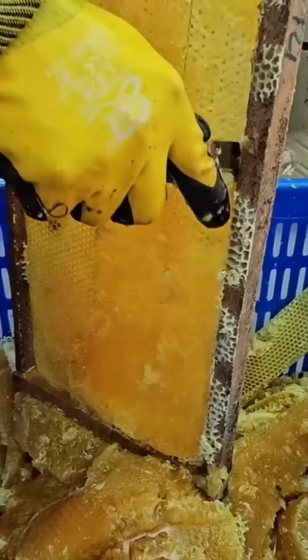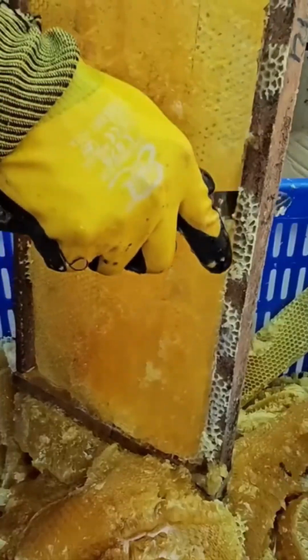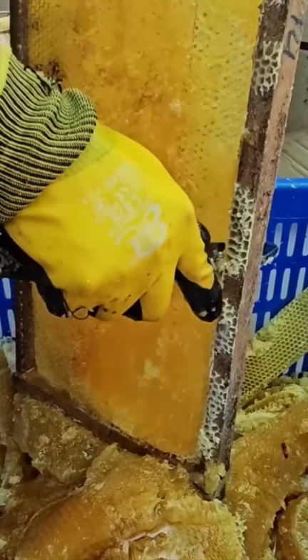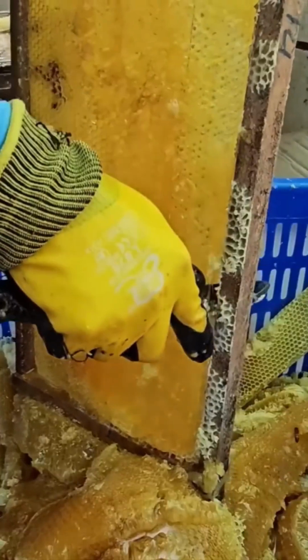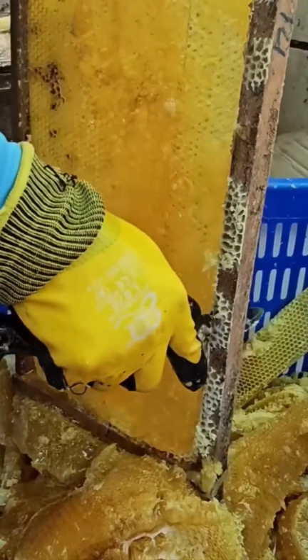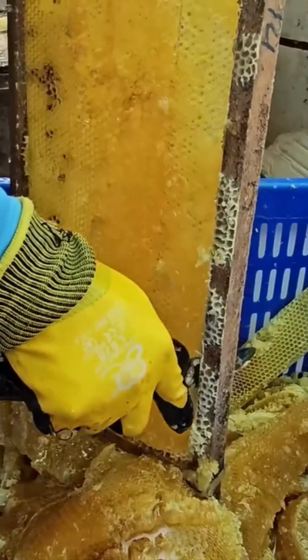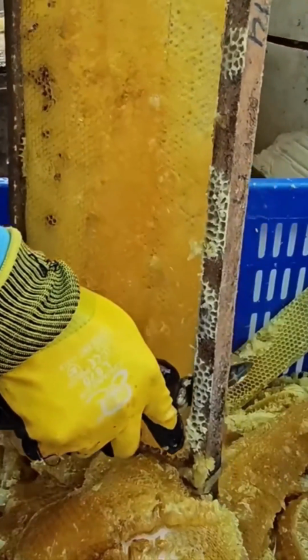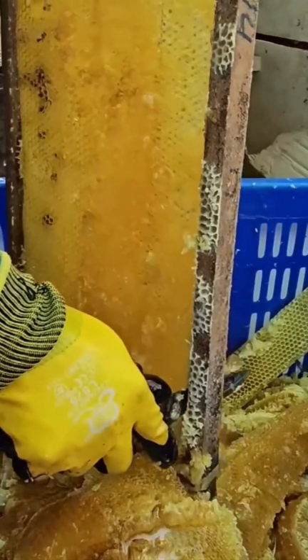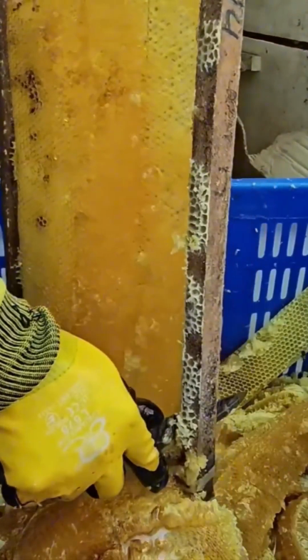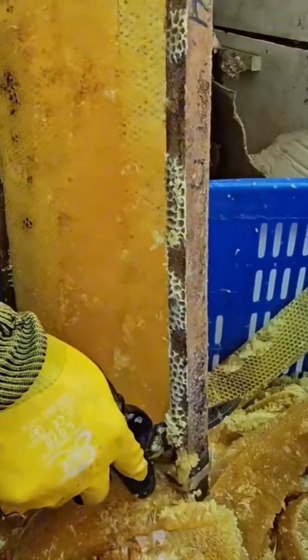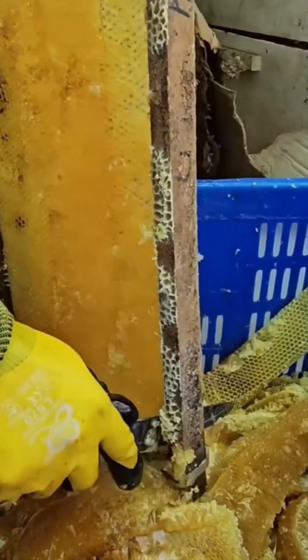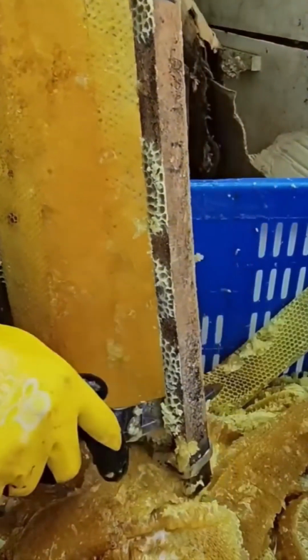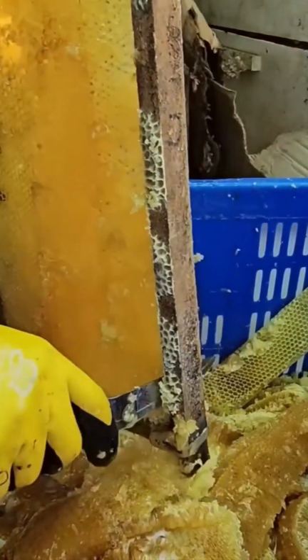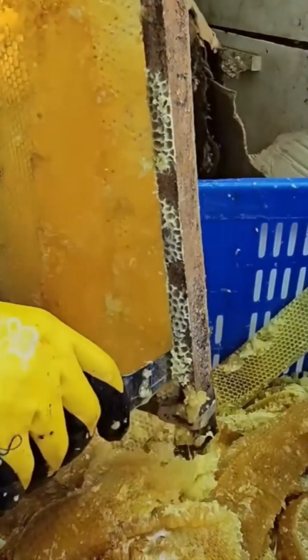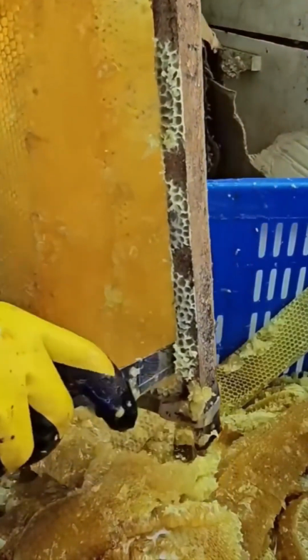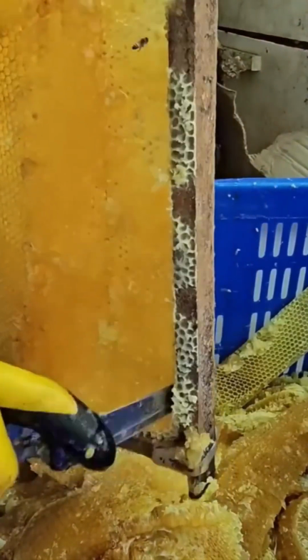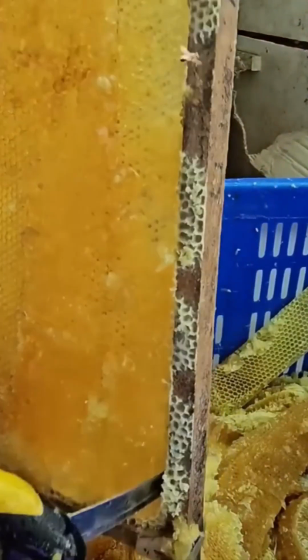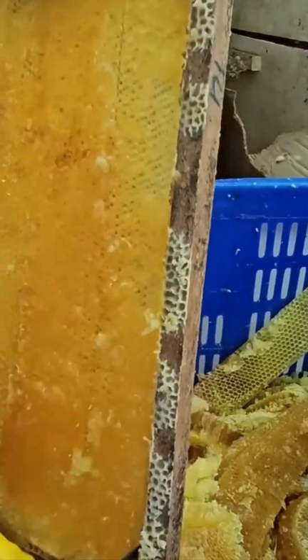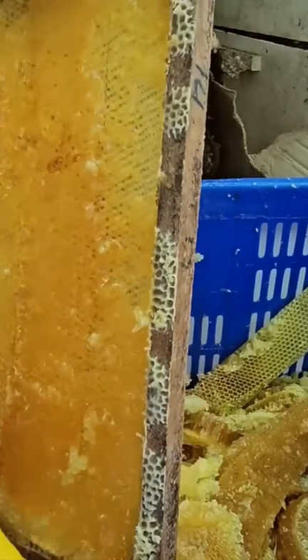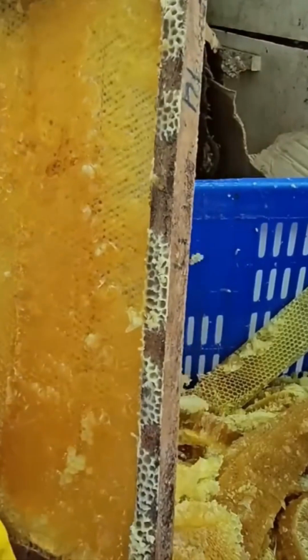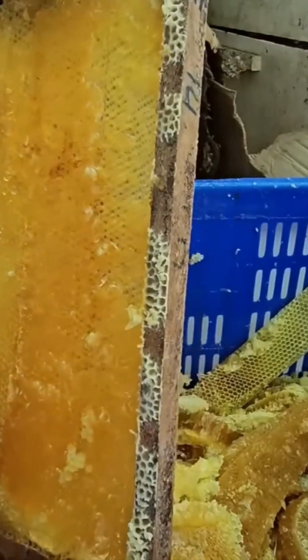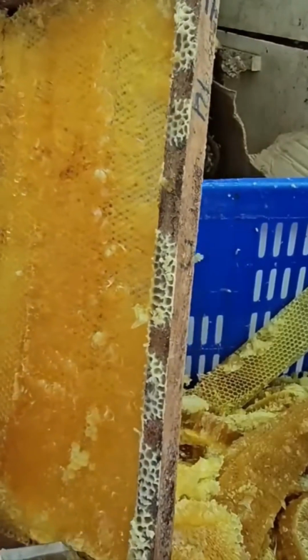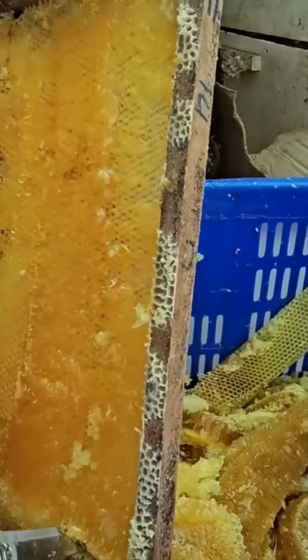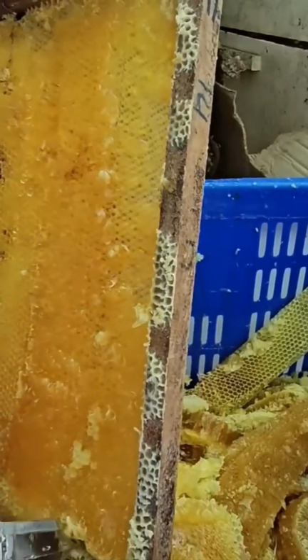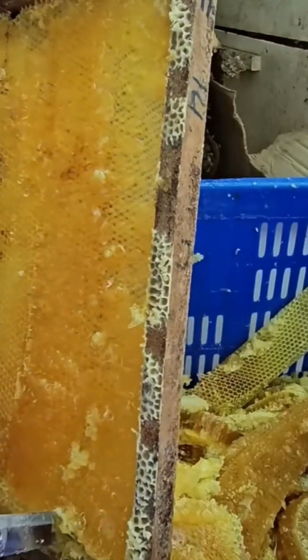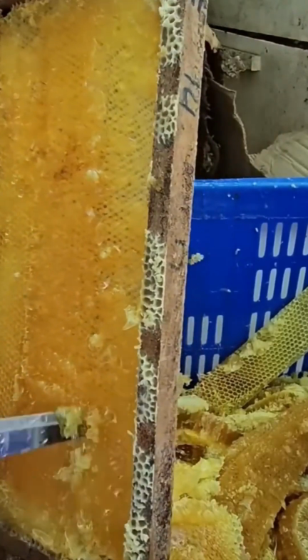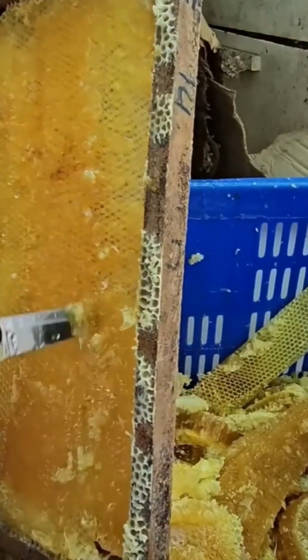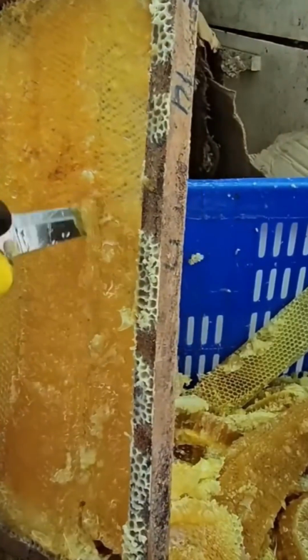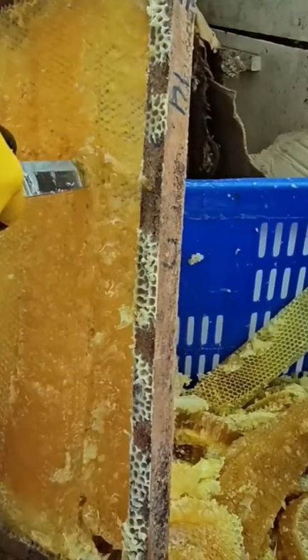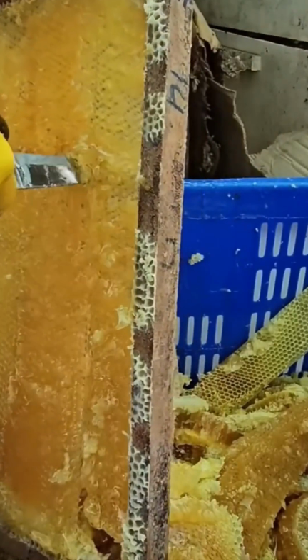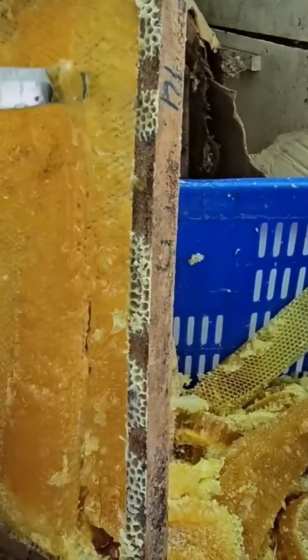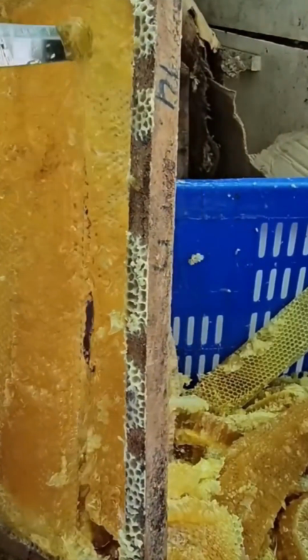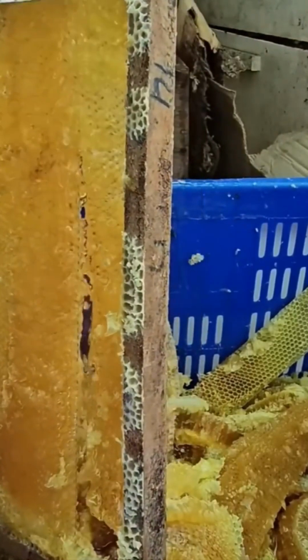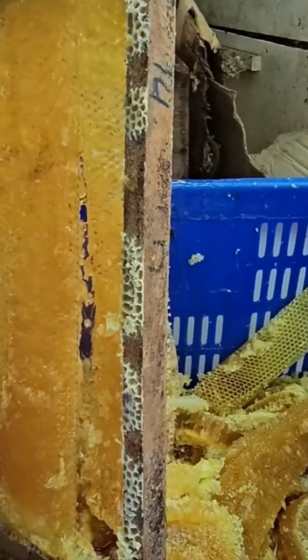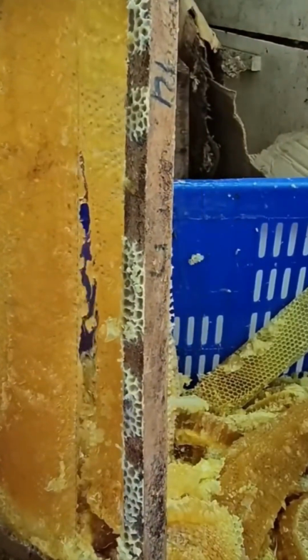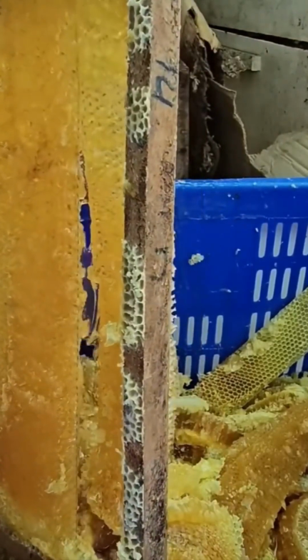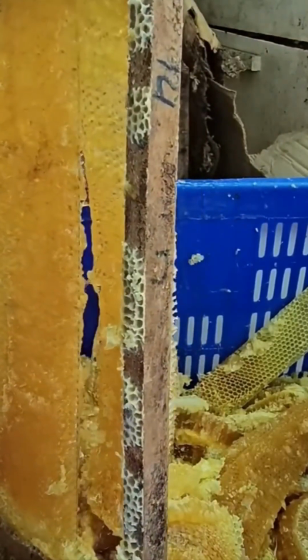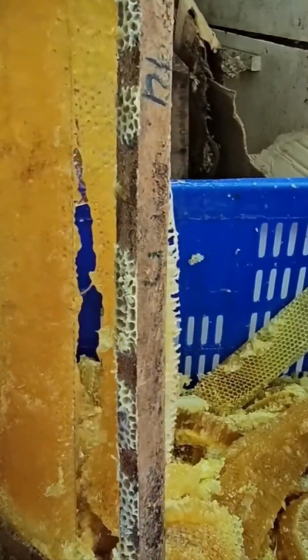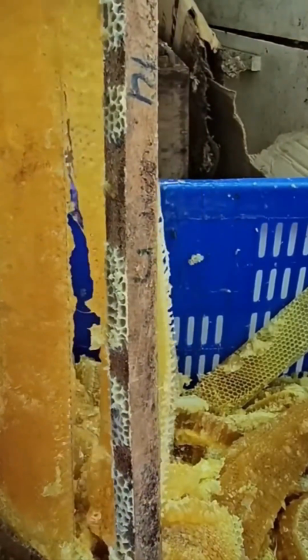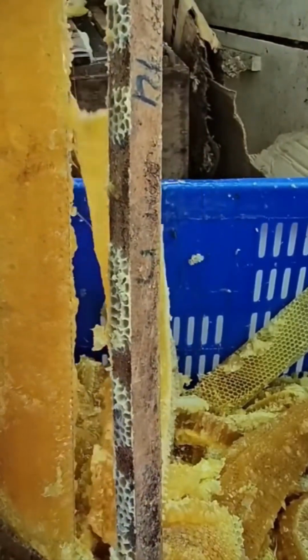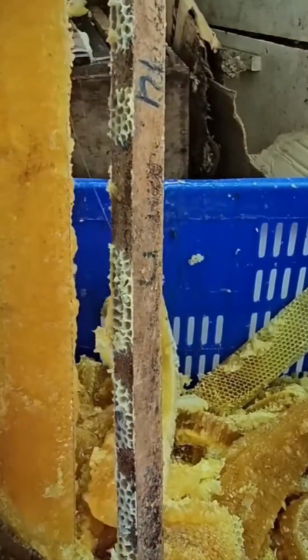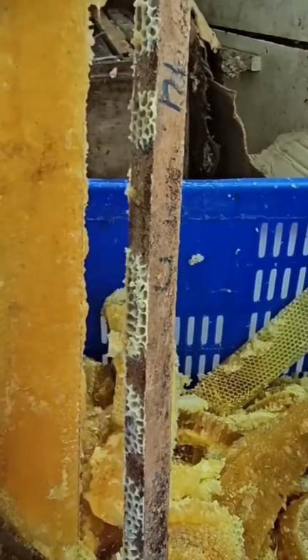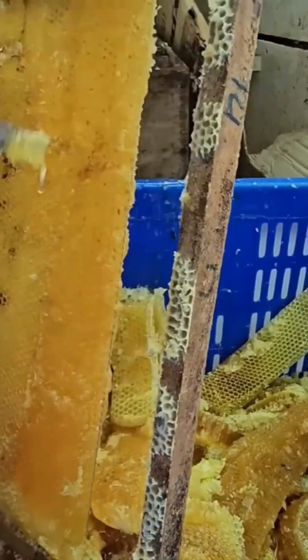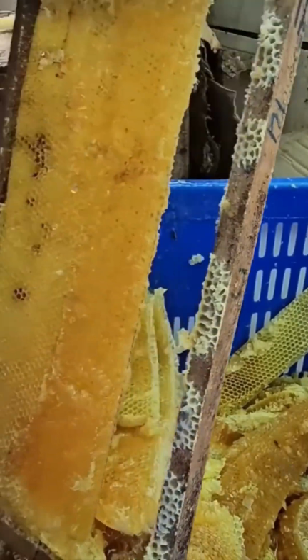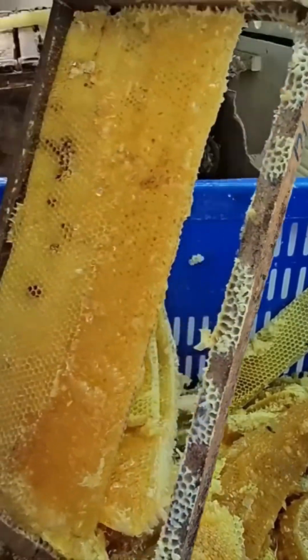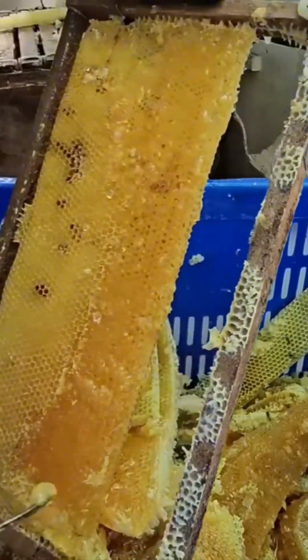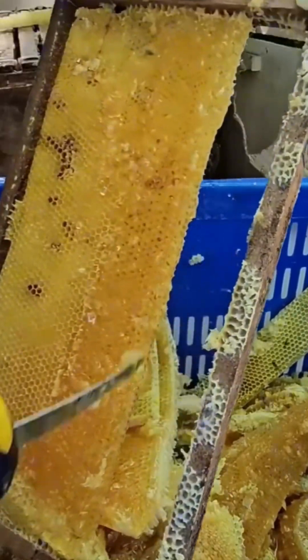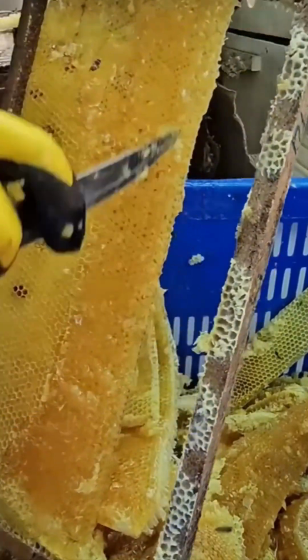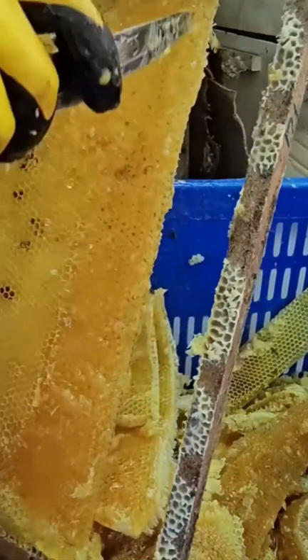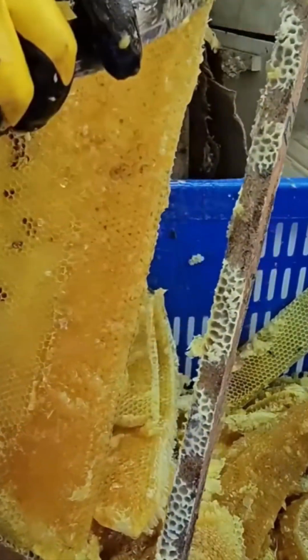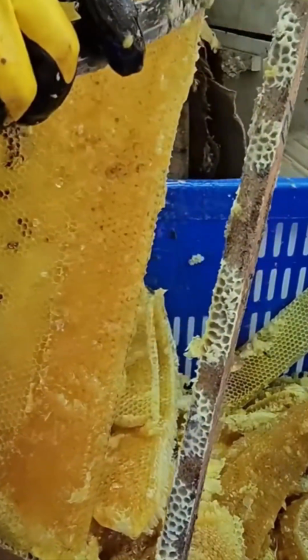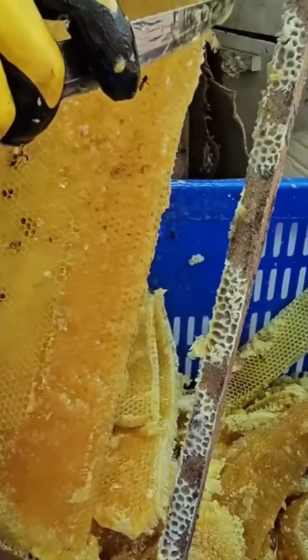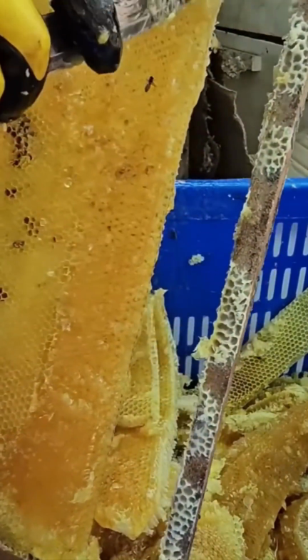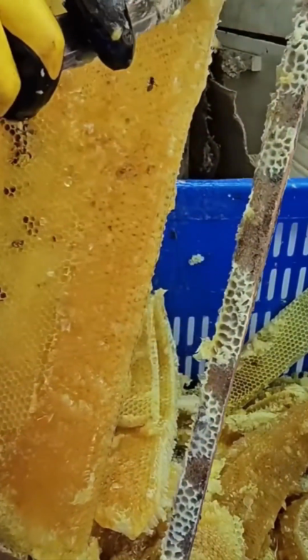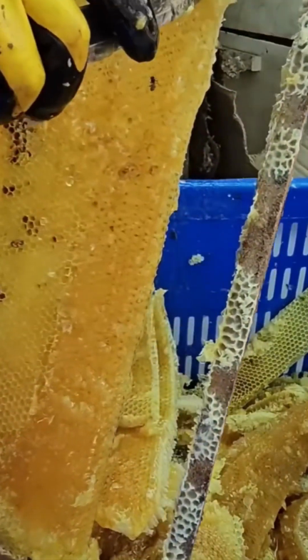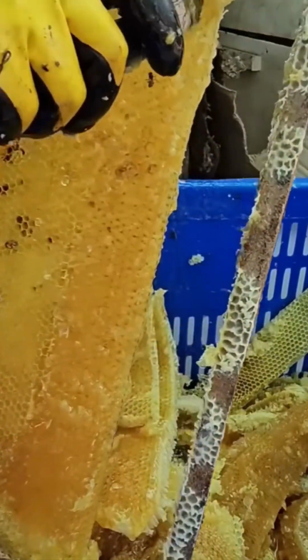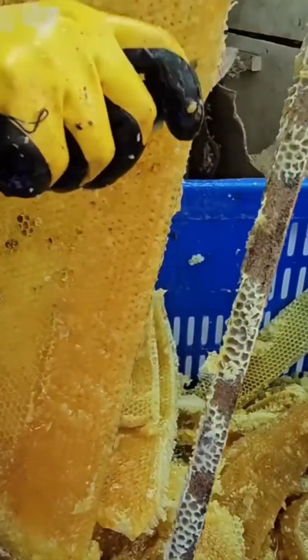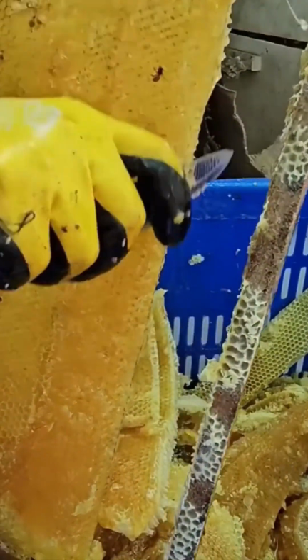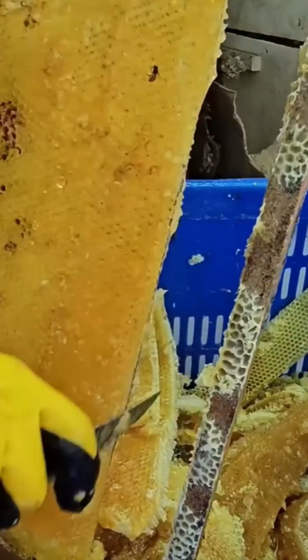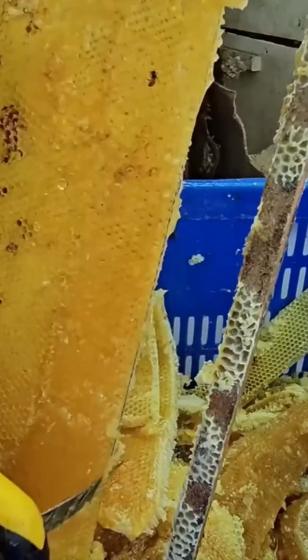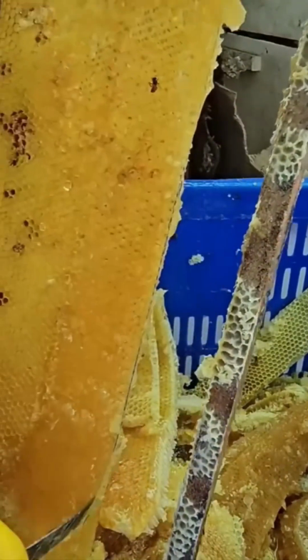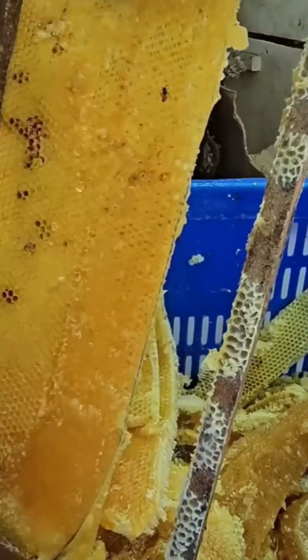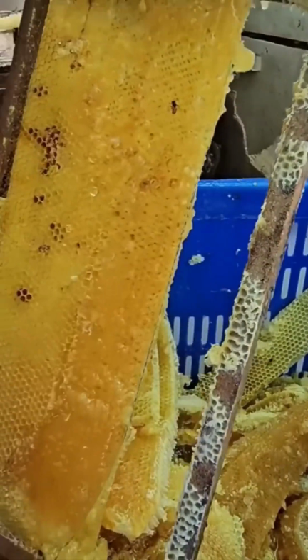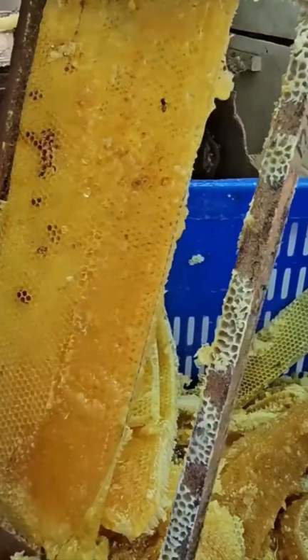Cutting honeycomb — watching the knife glide through golden honey feels delicate, almost sinful.